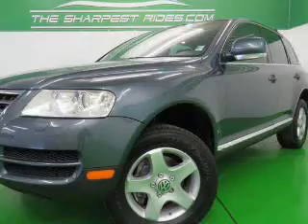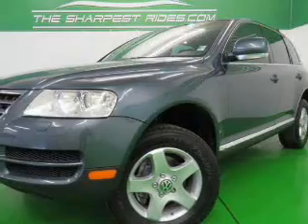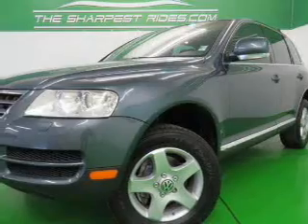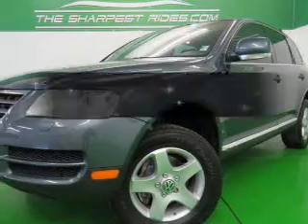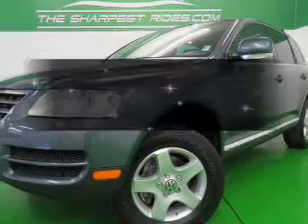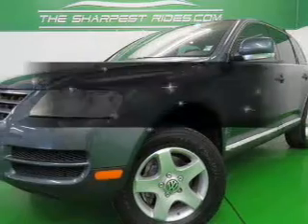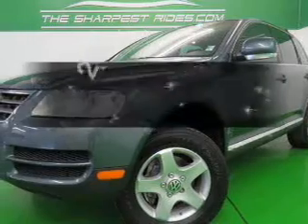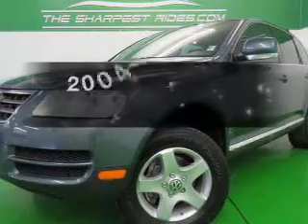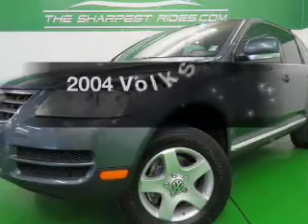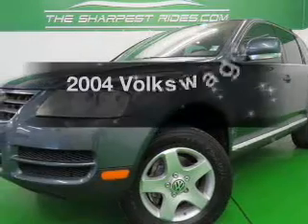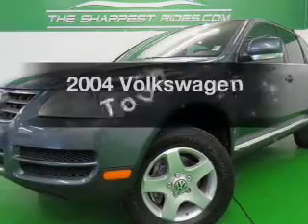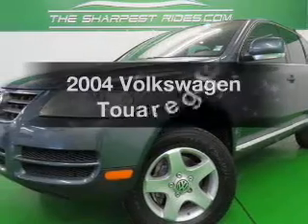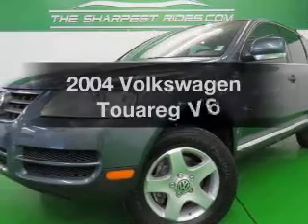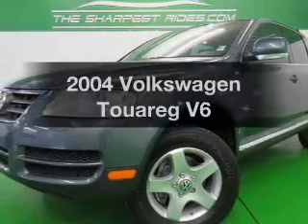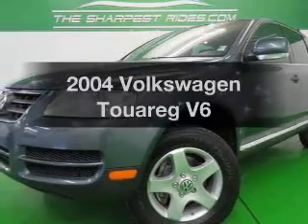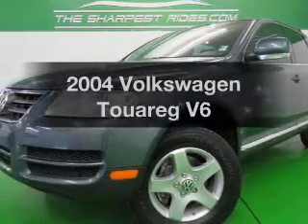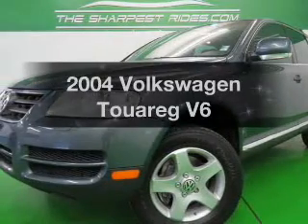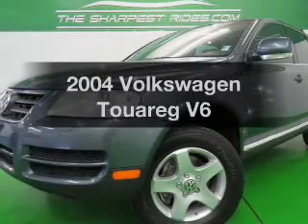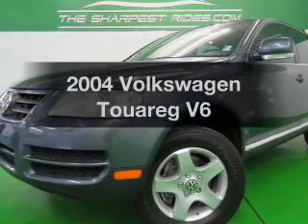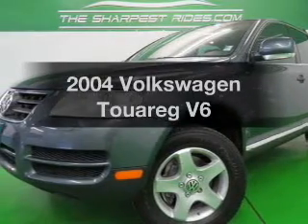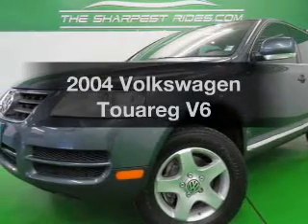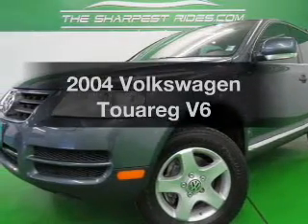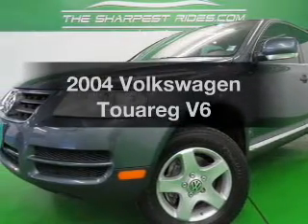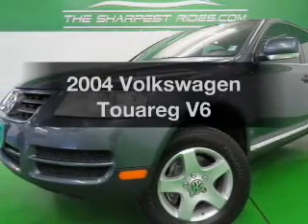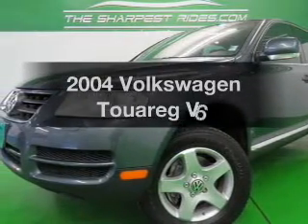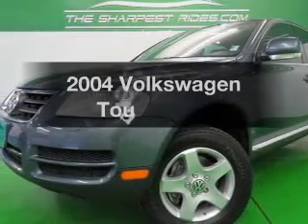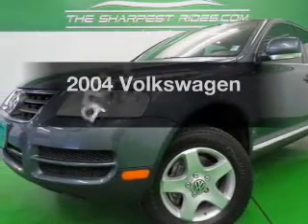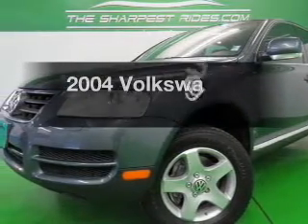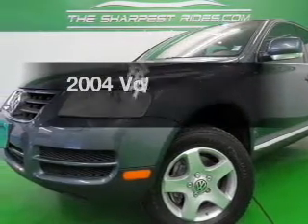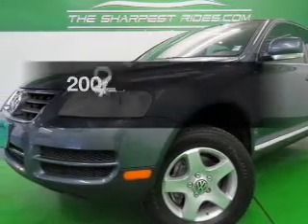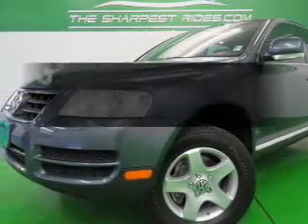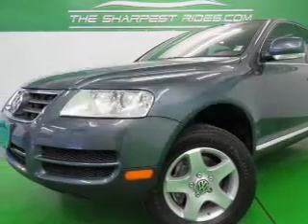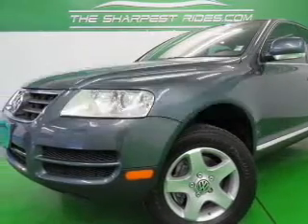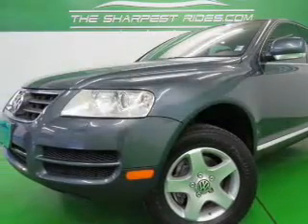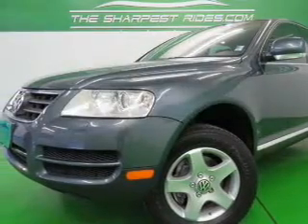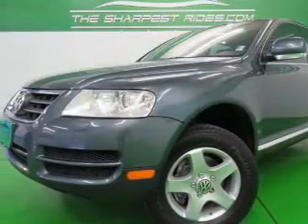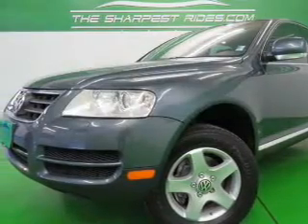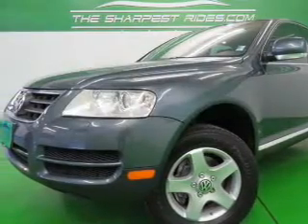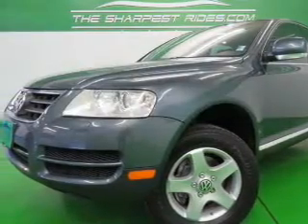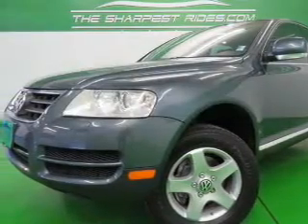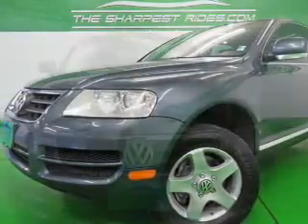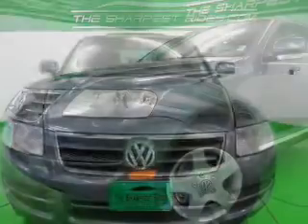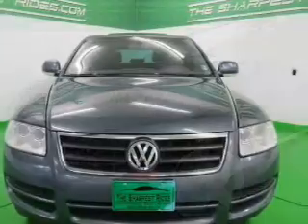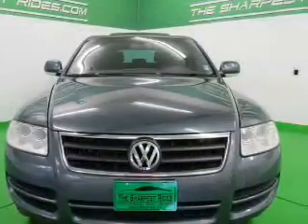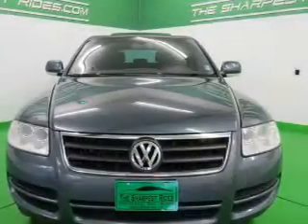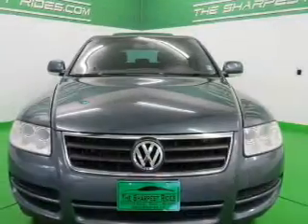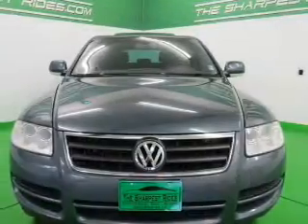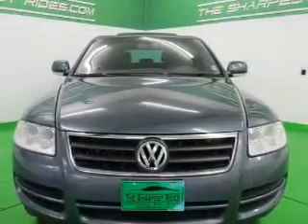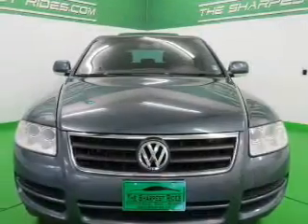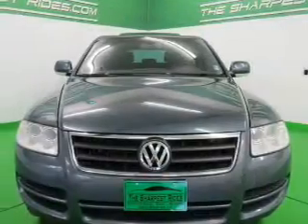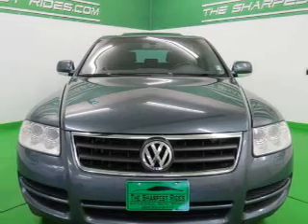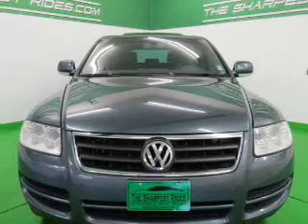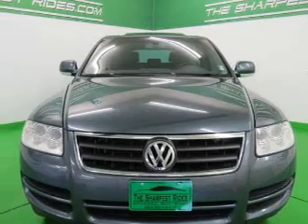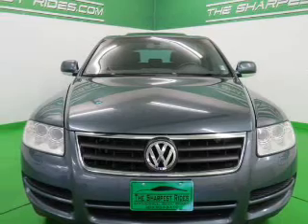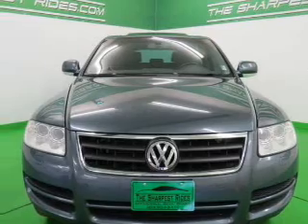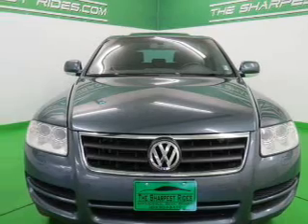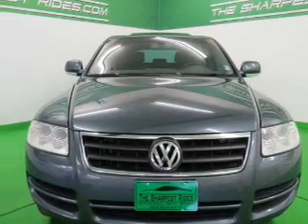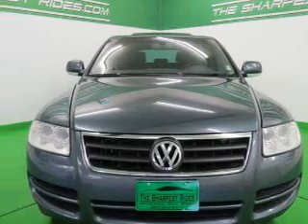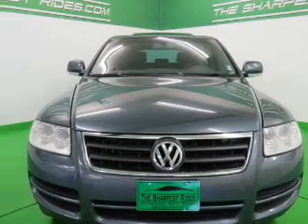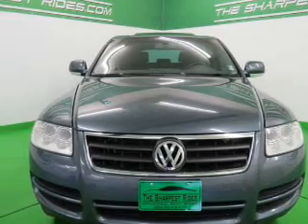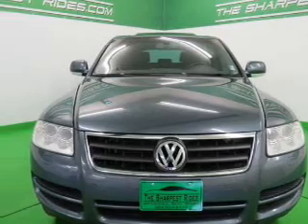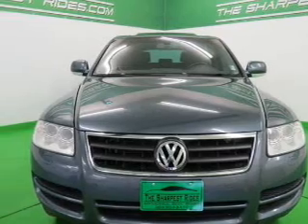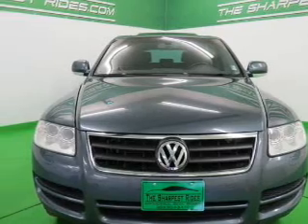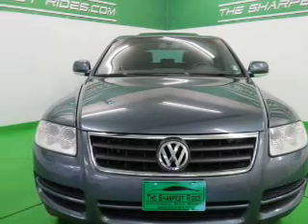Get noticed in this 2004 Volkswagen Touring. Everything you need under one roof with this great vehicle.